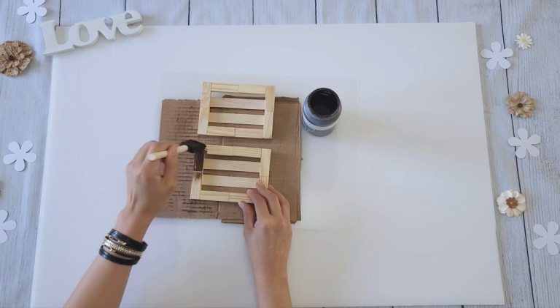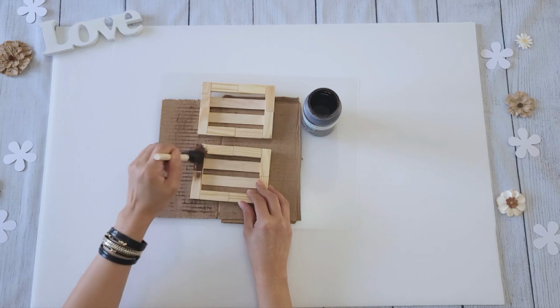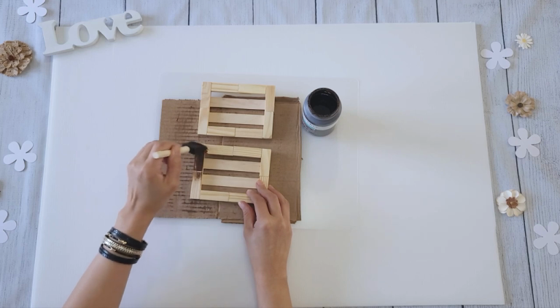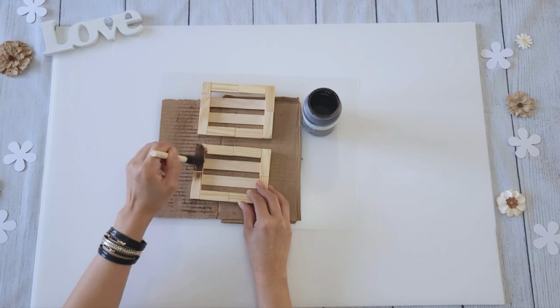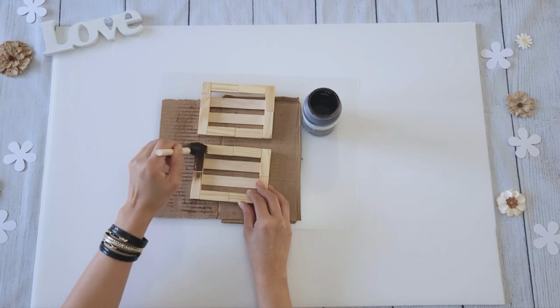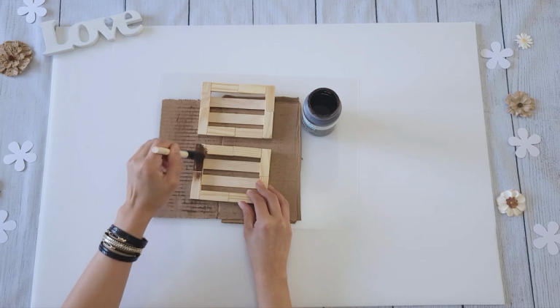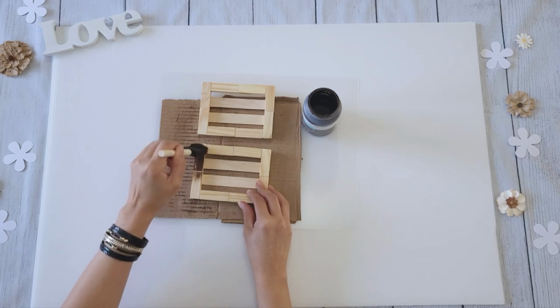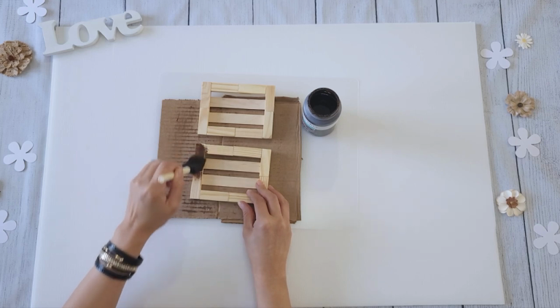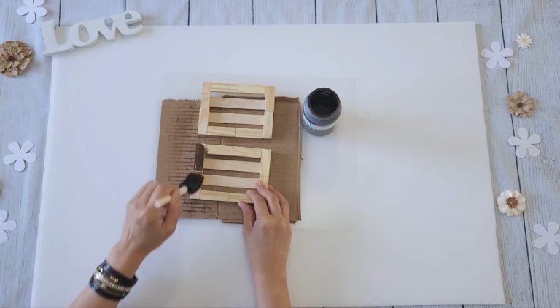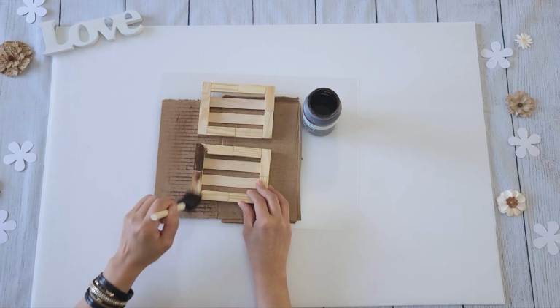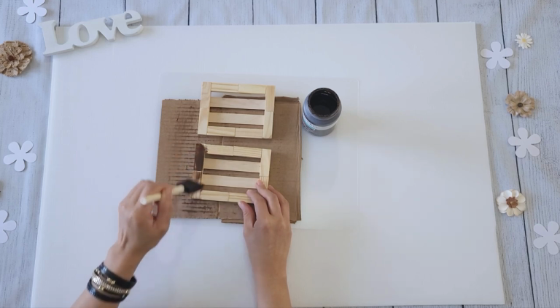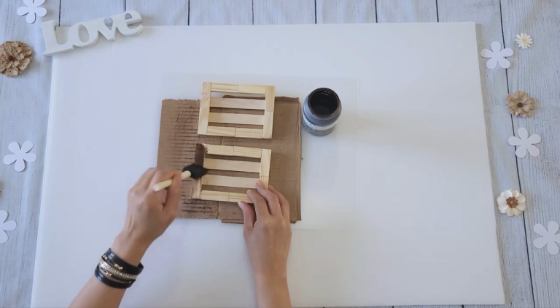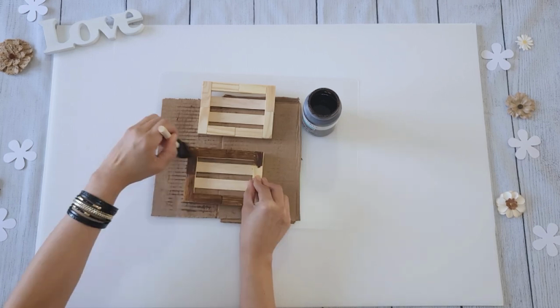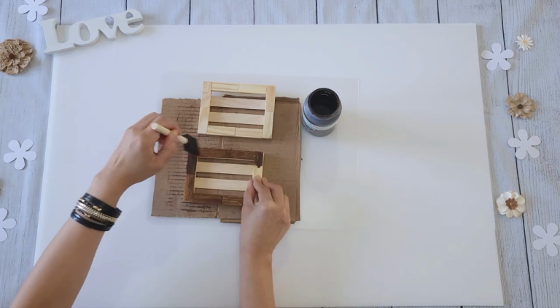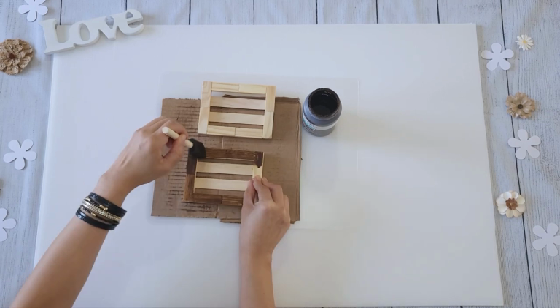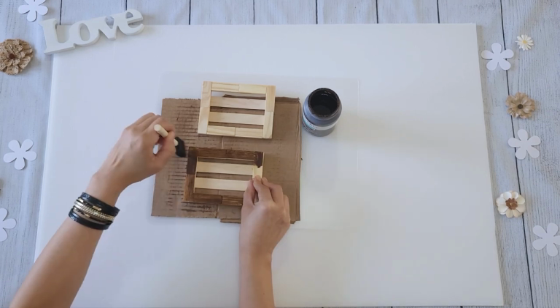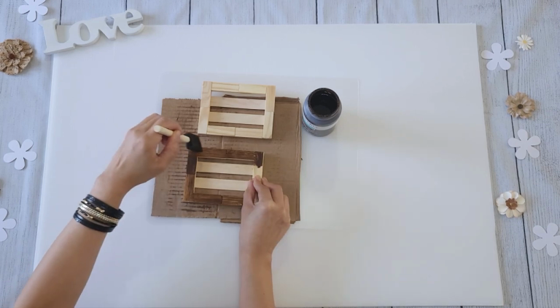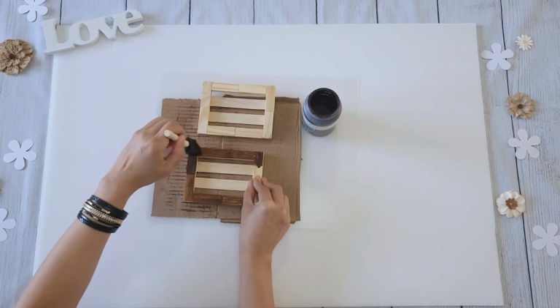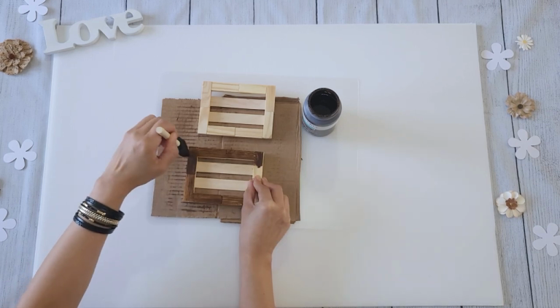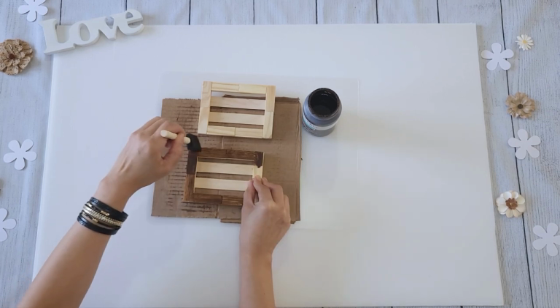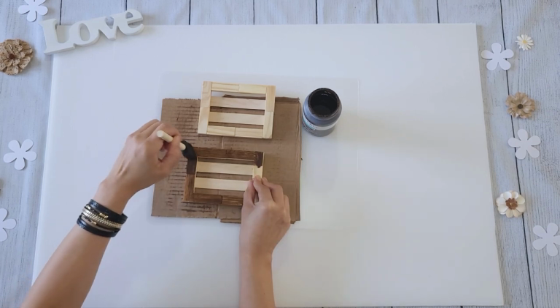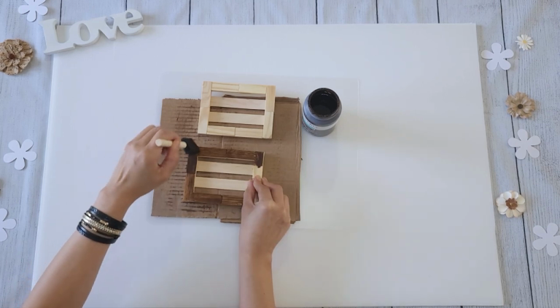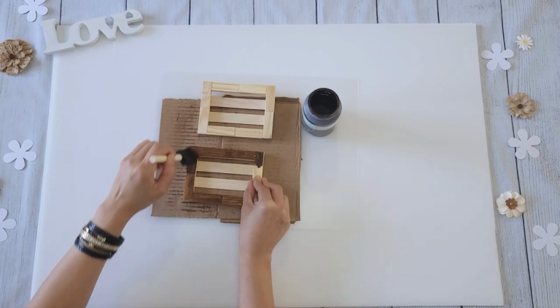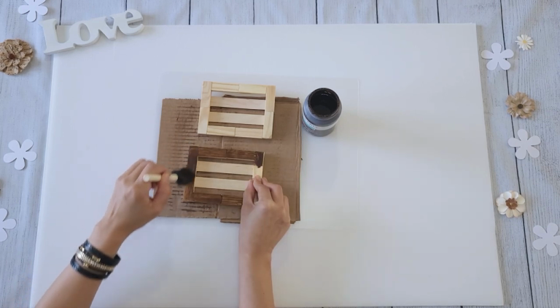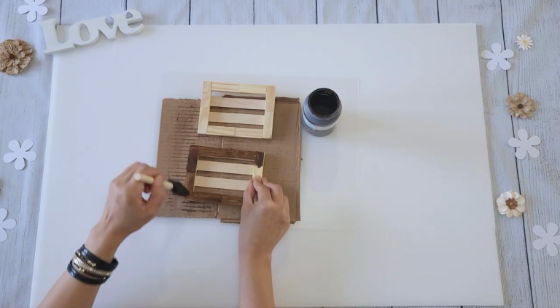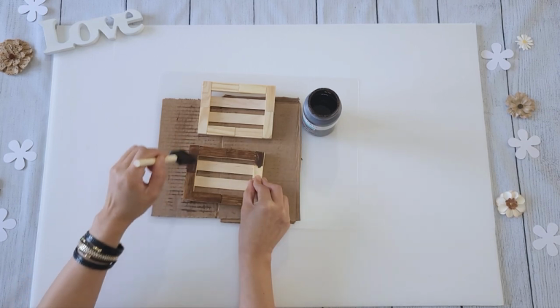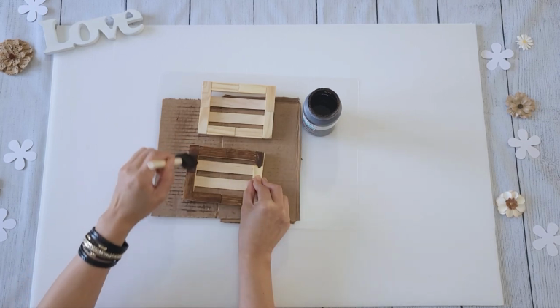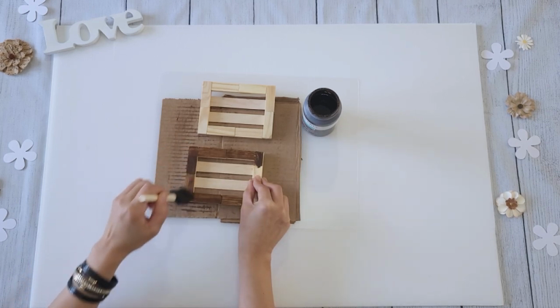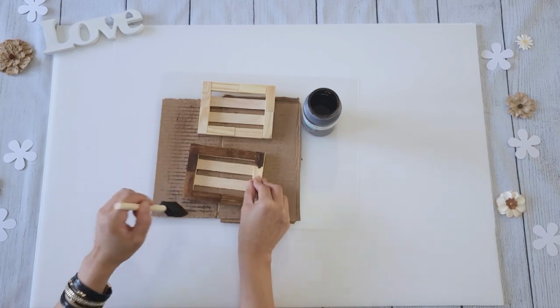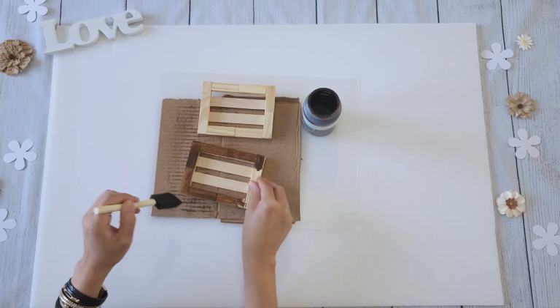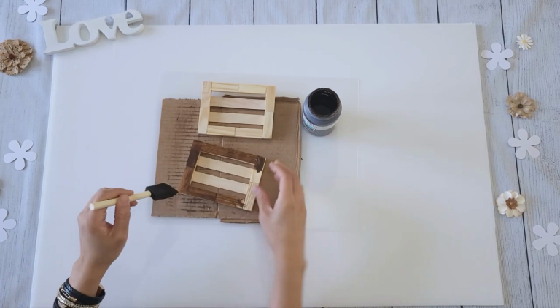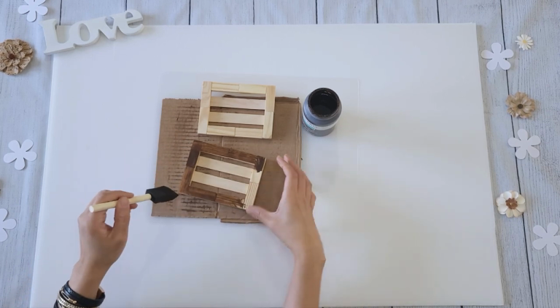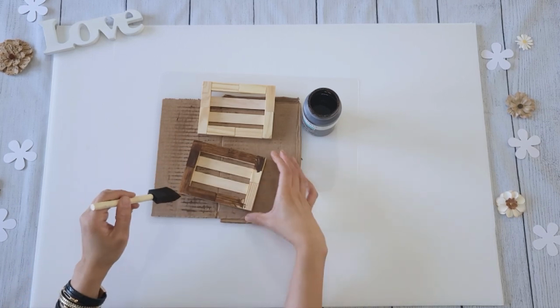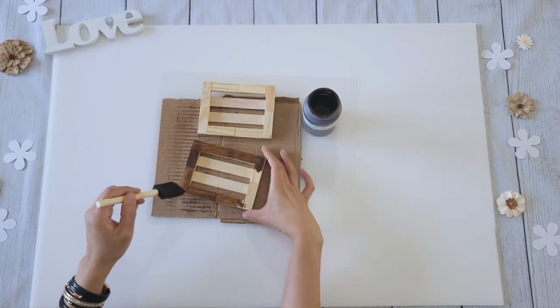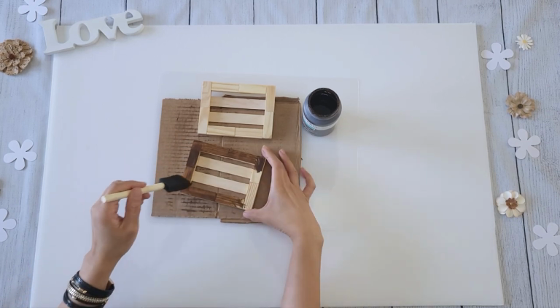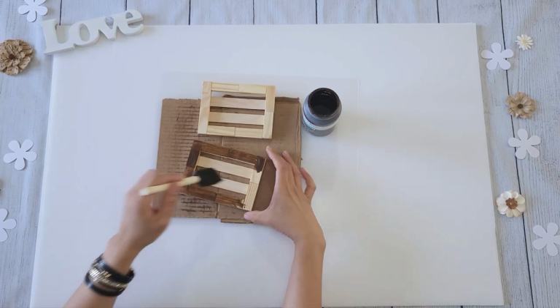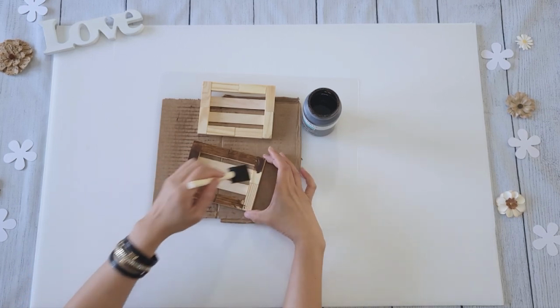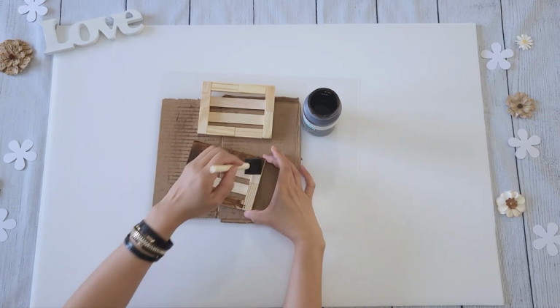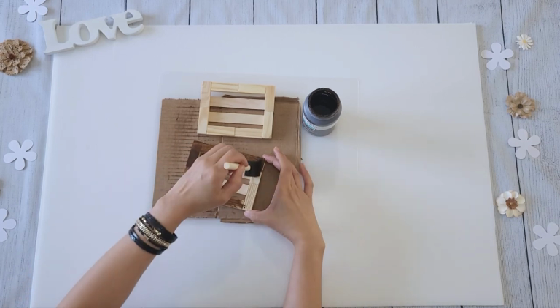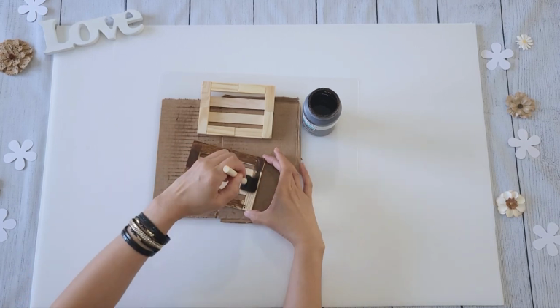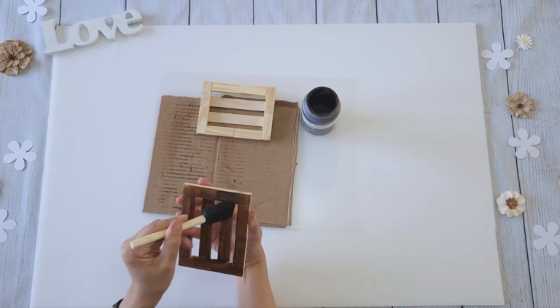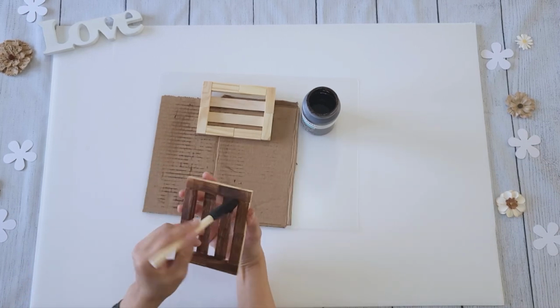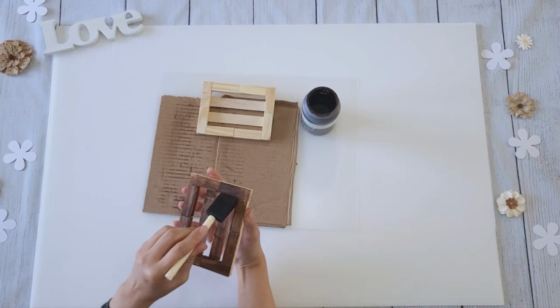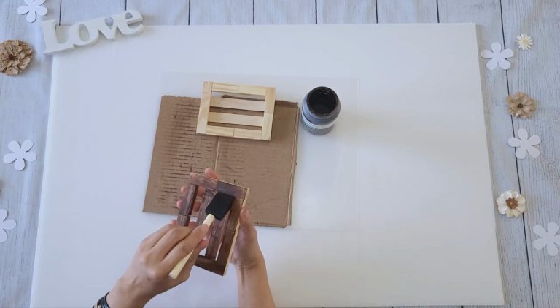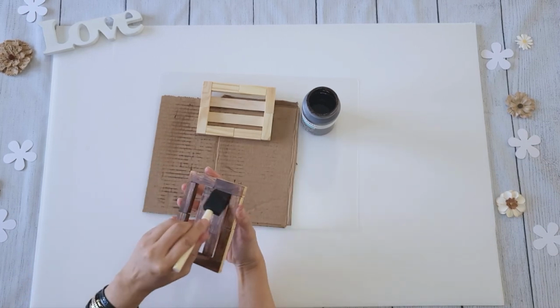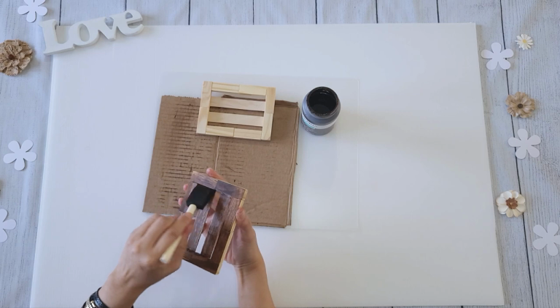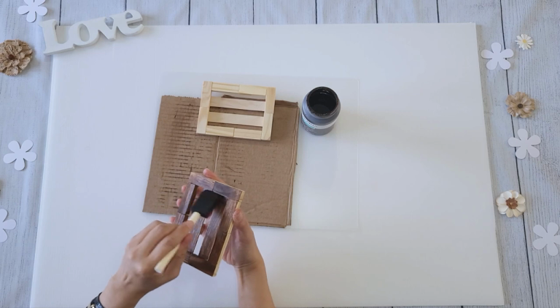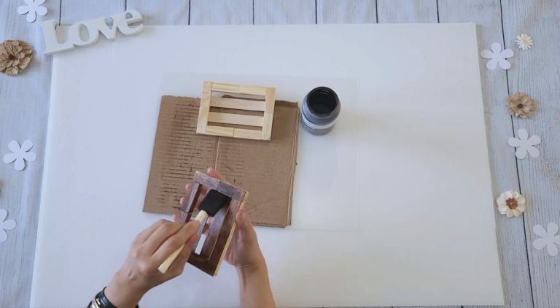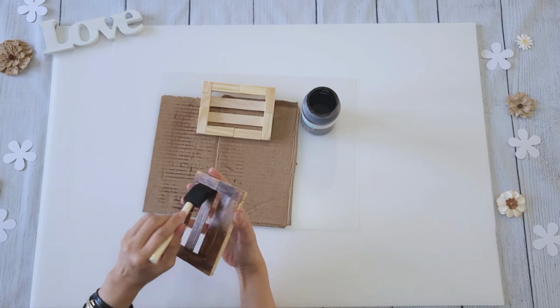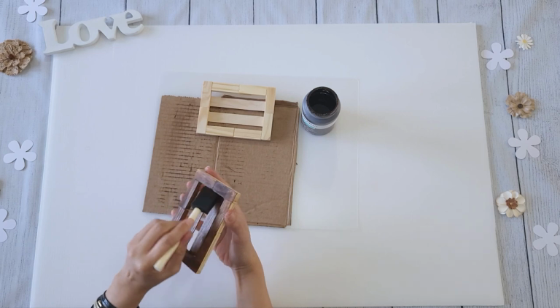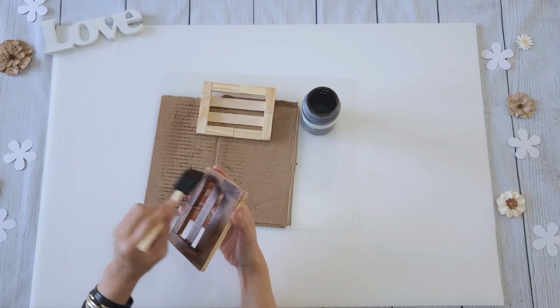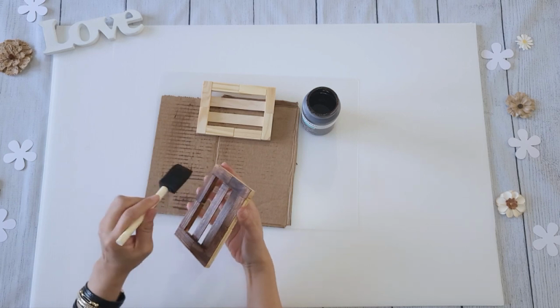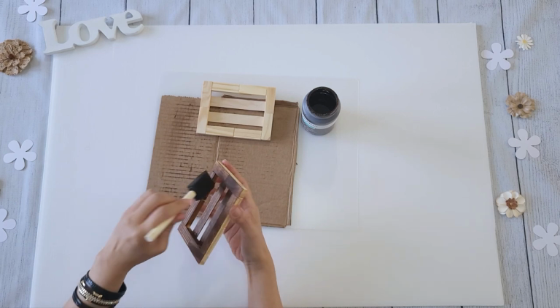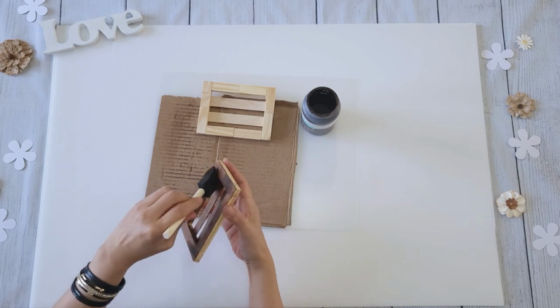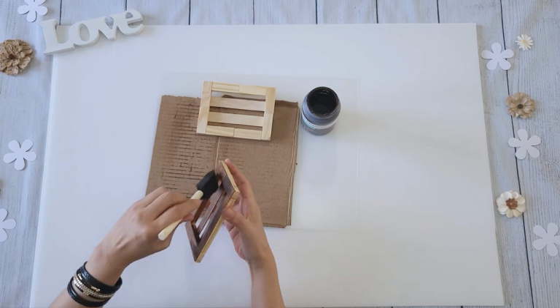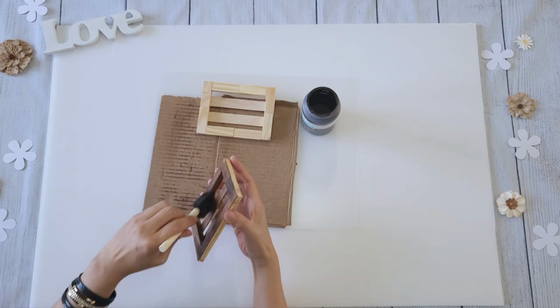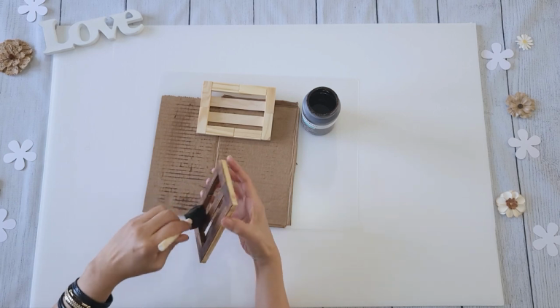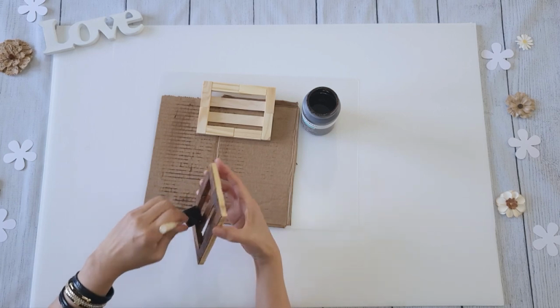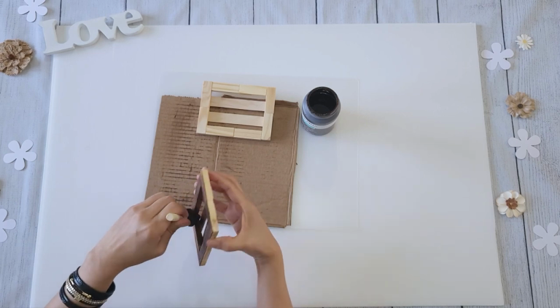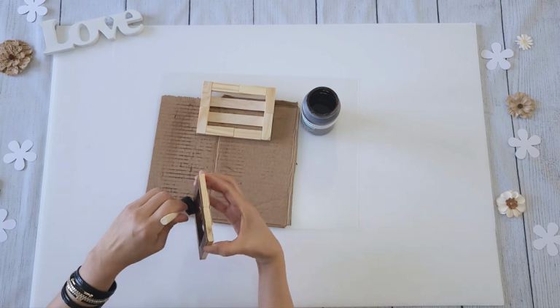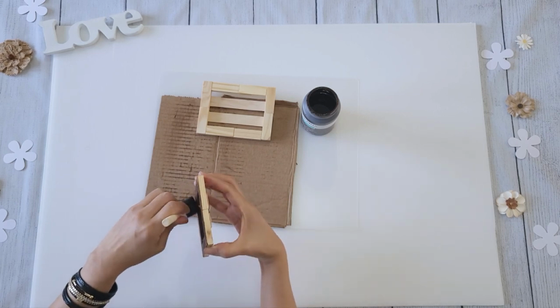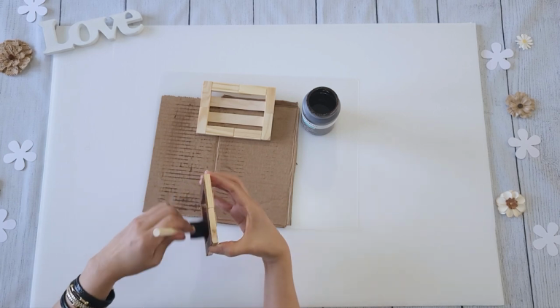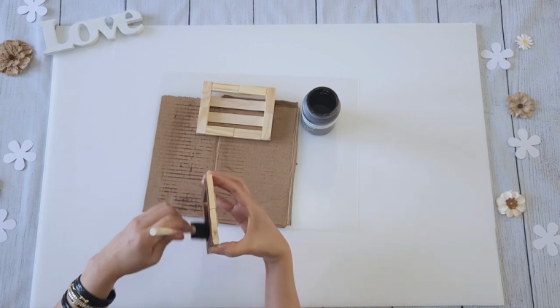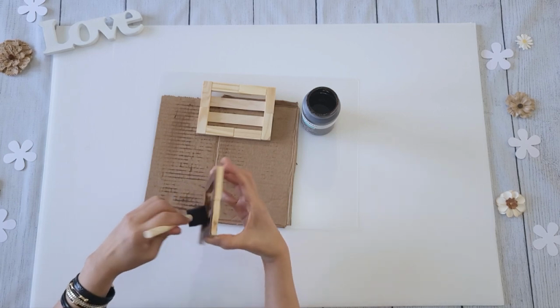Then I paint in the wax, making sure not to miss any areas, especially in the inner corners, and then I wipe and buff it down as well.